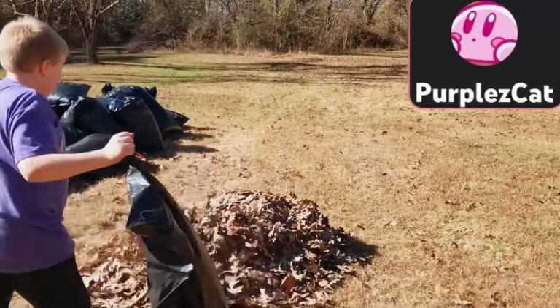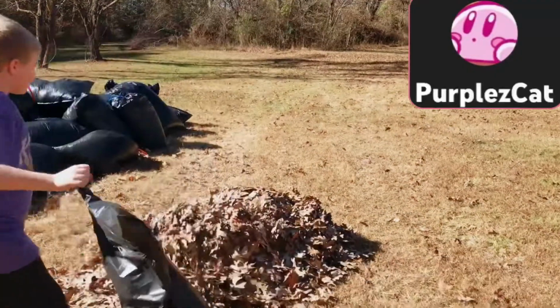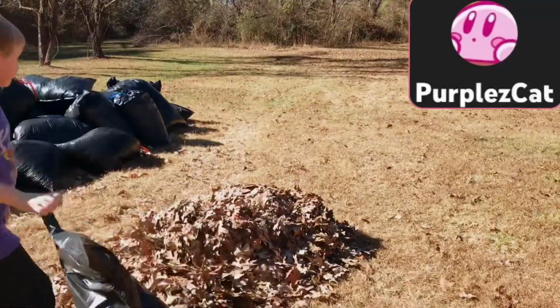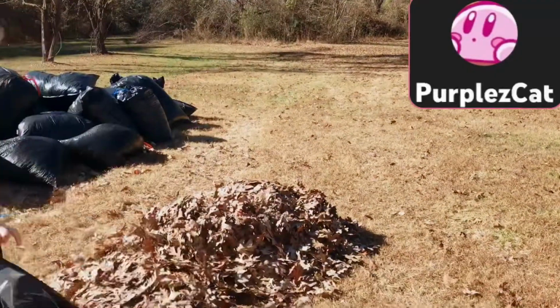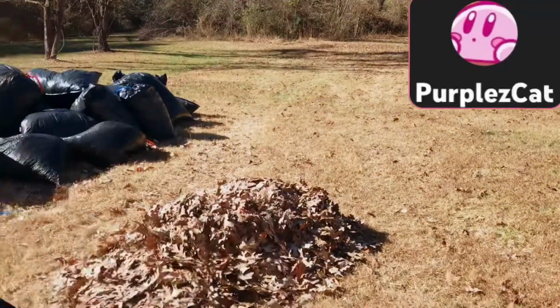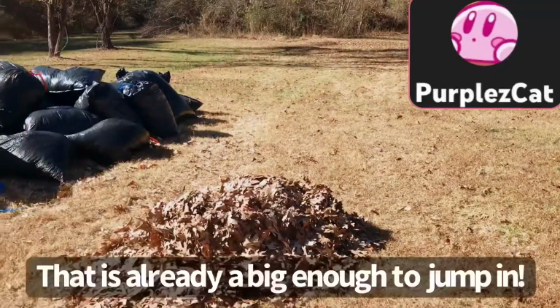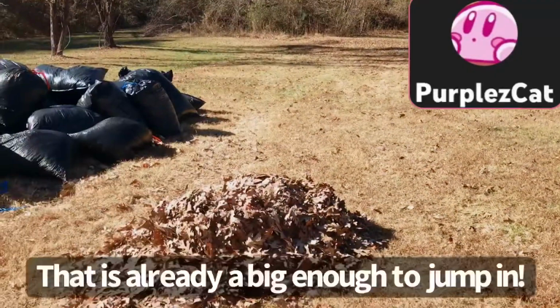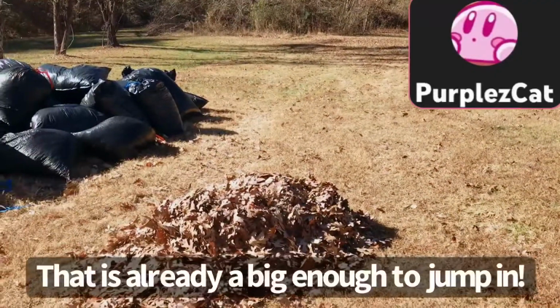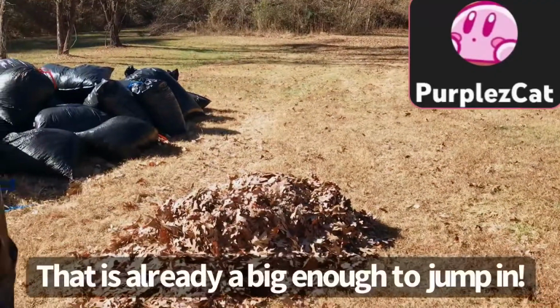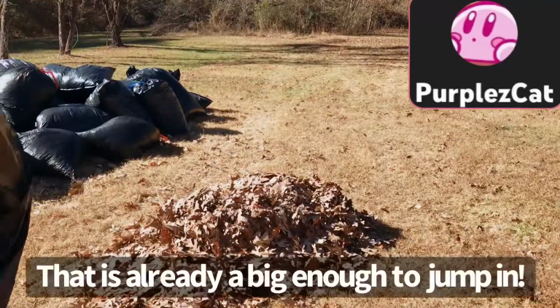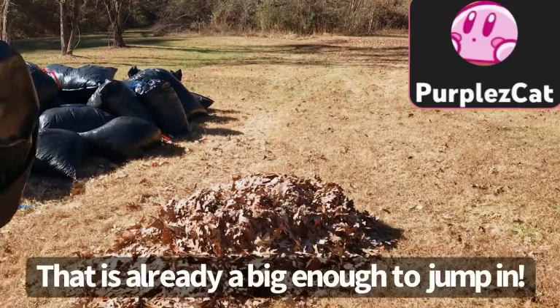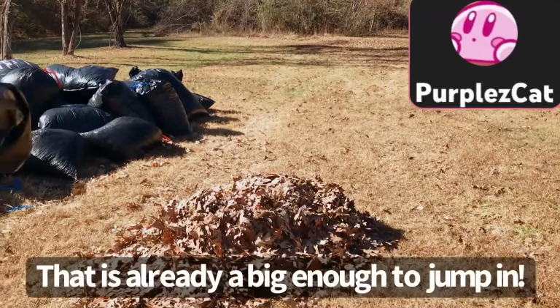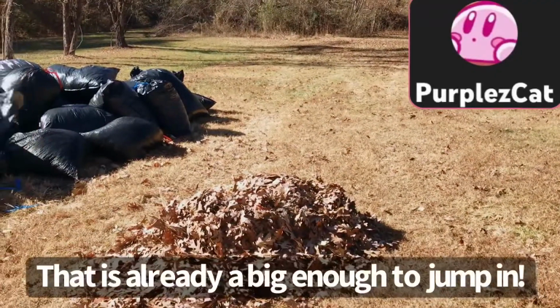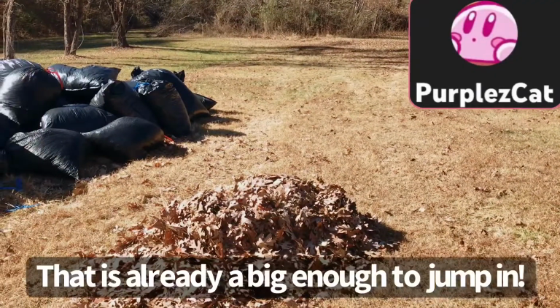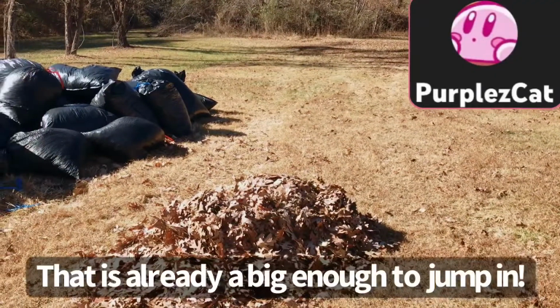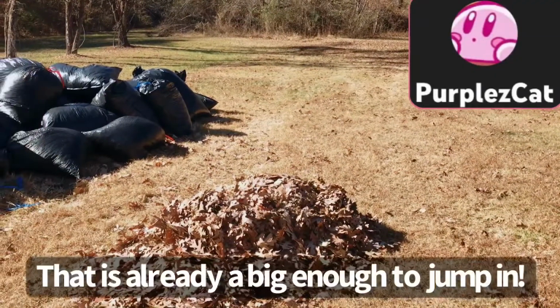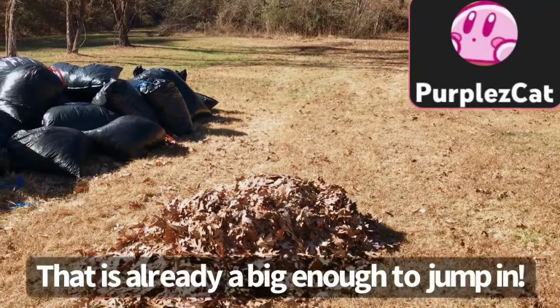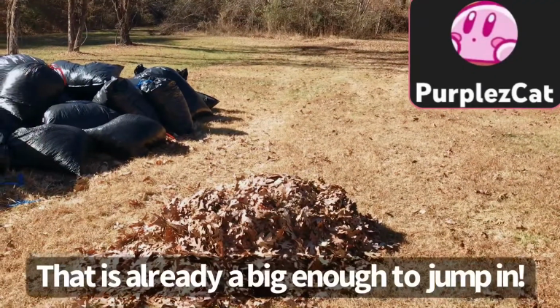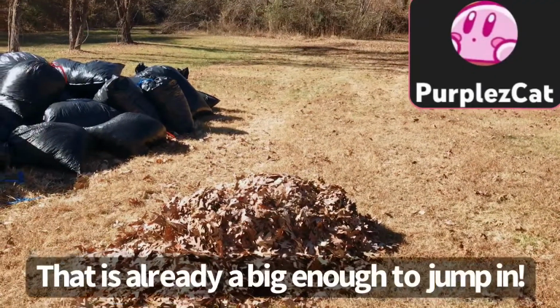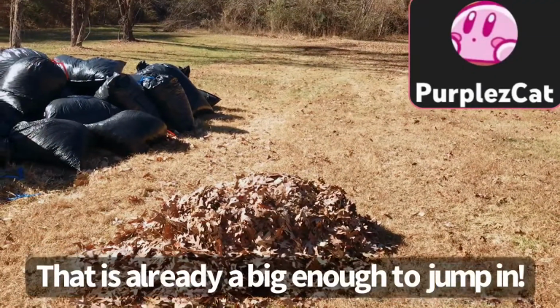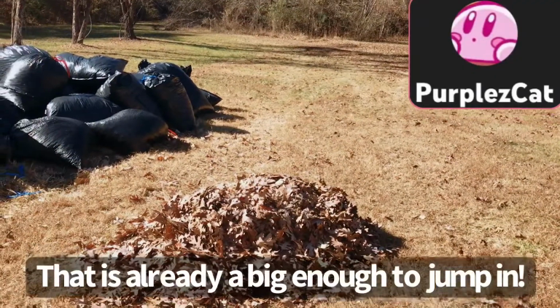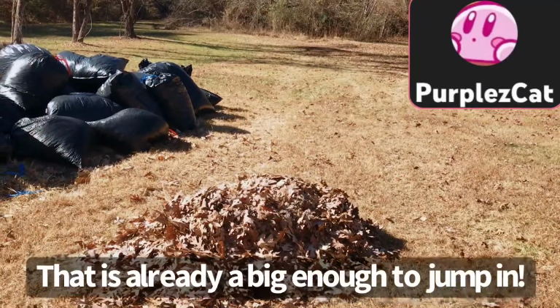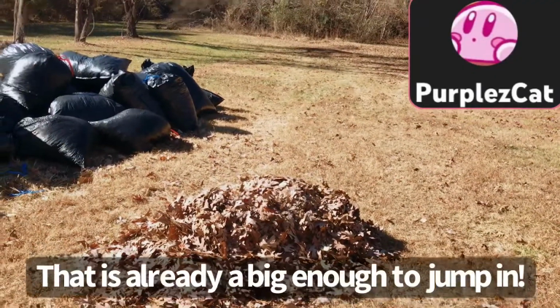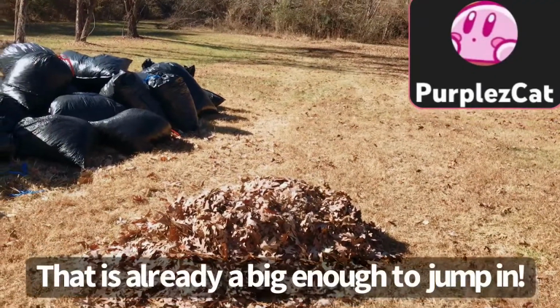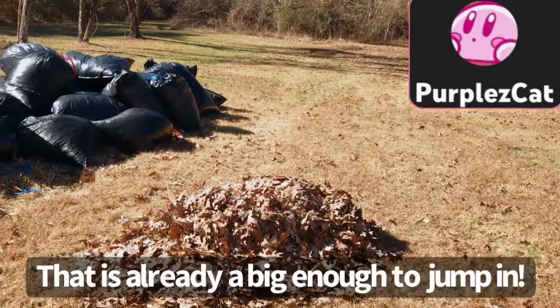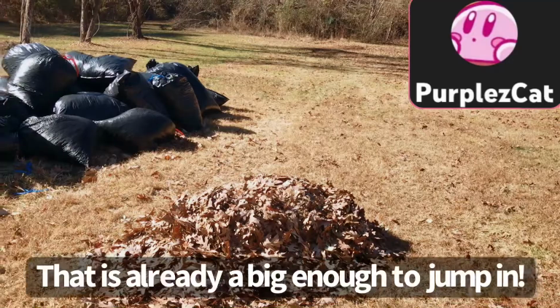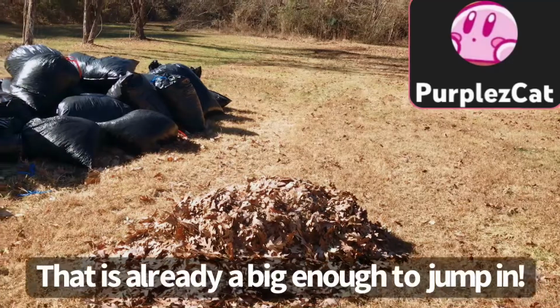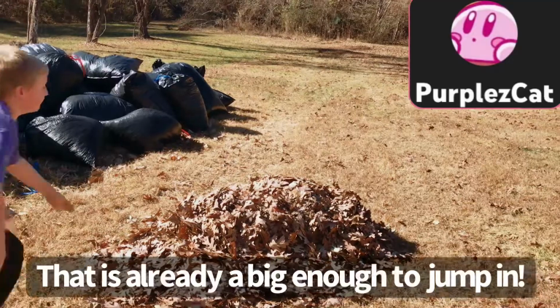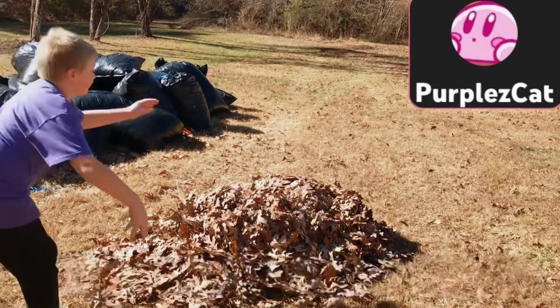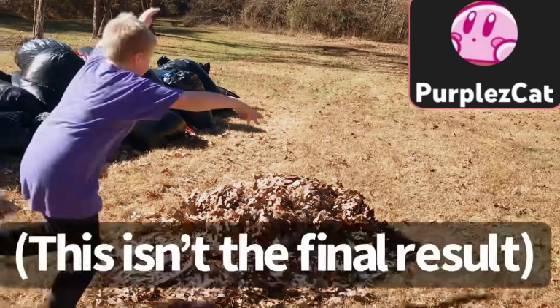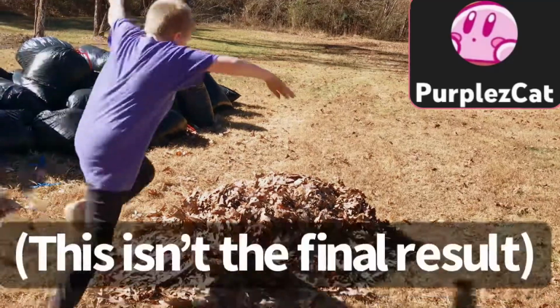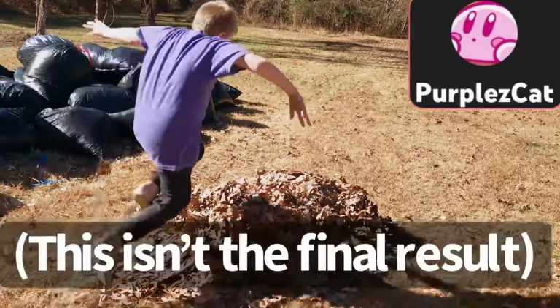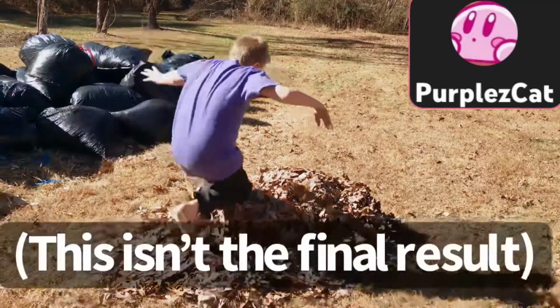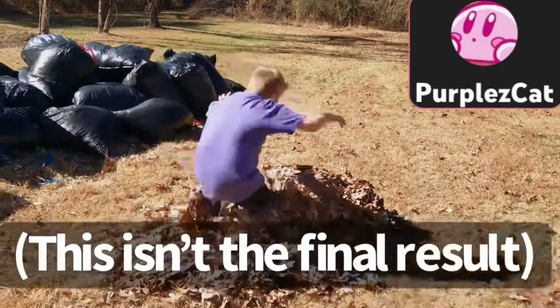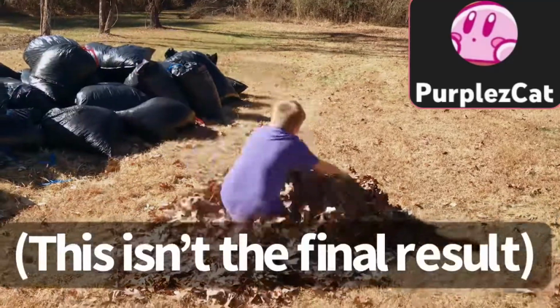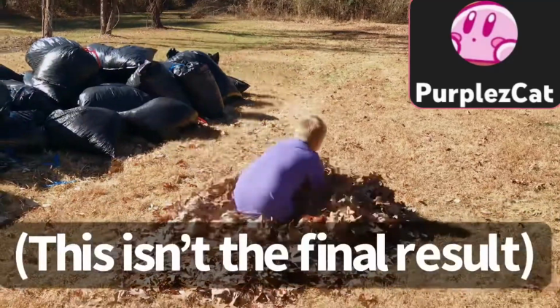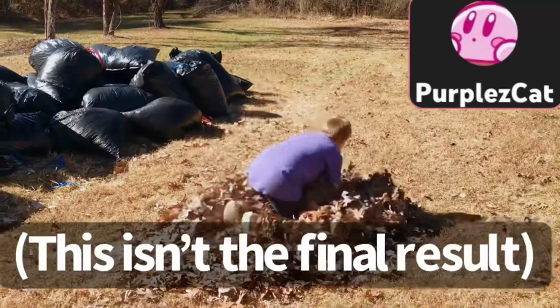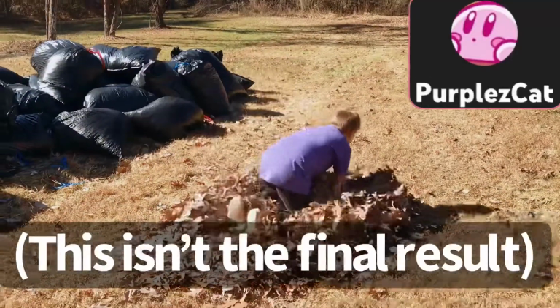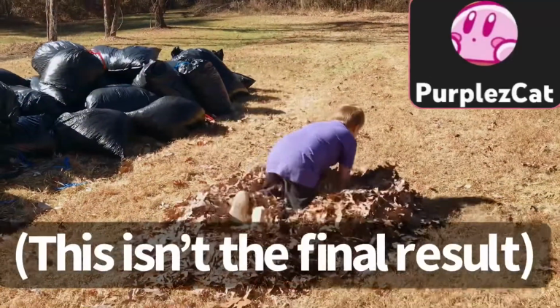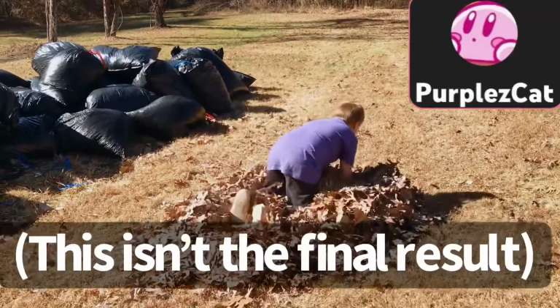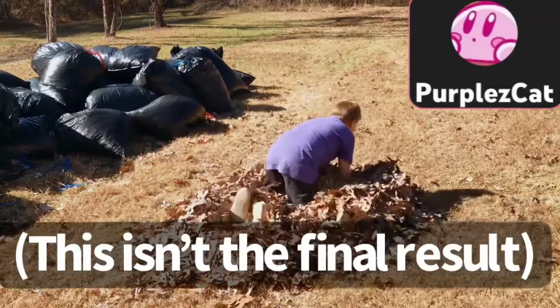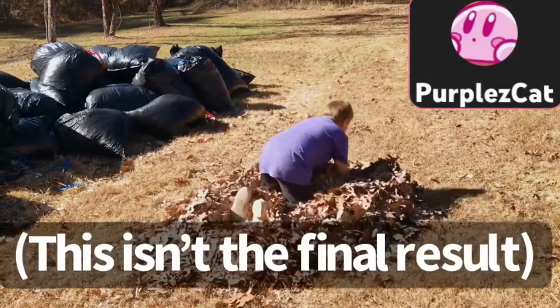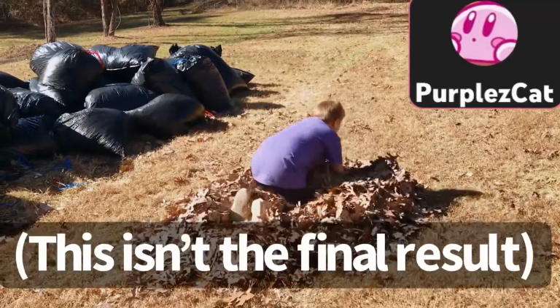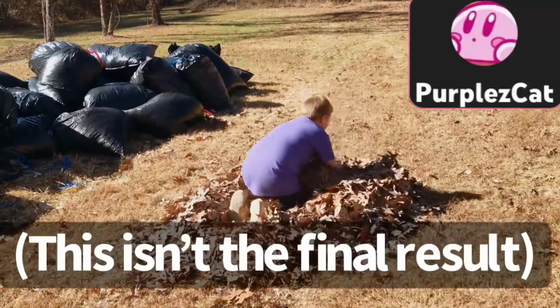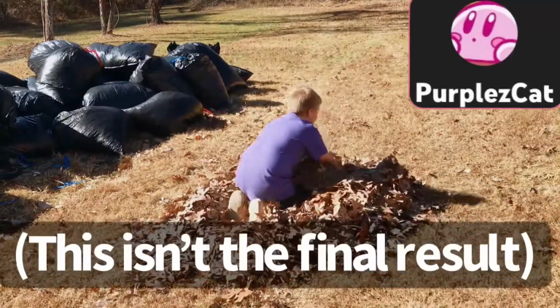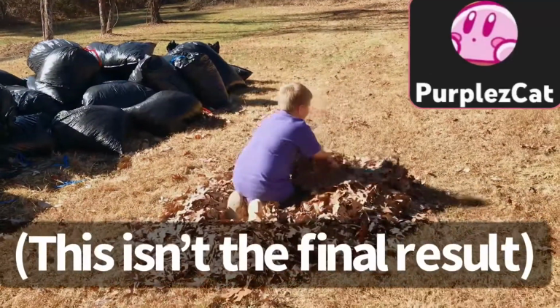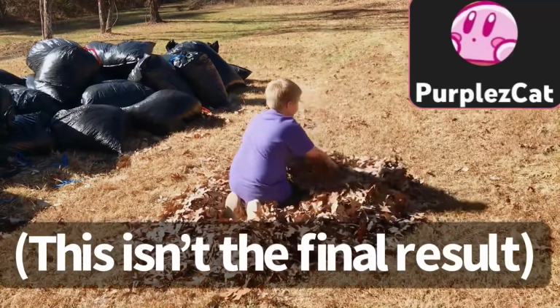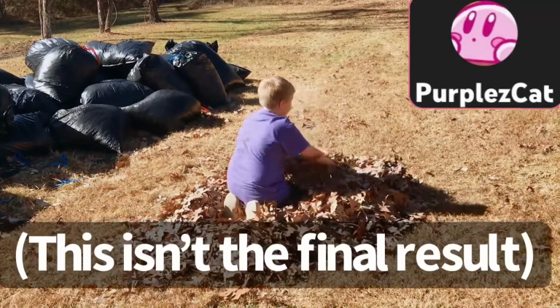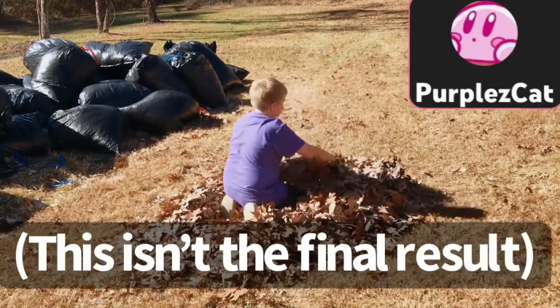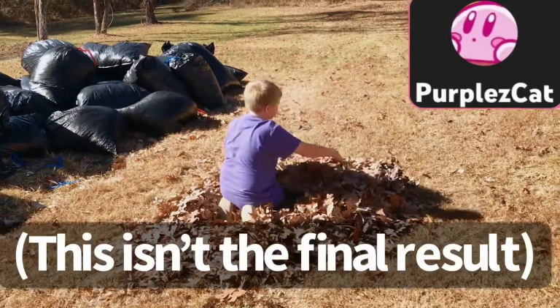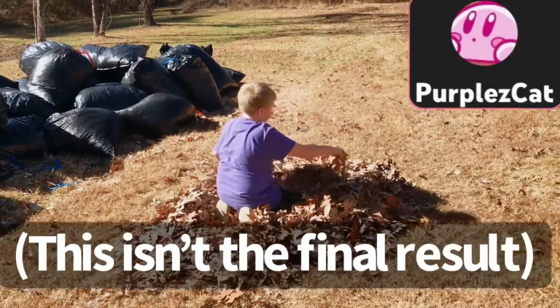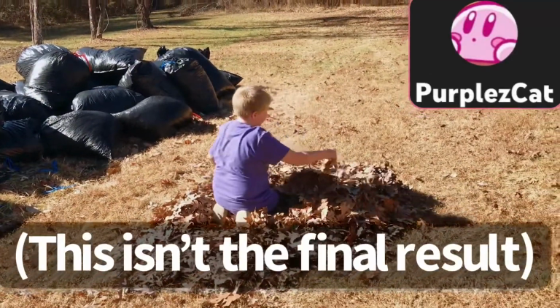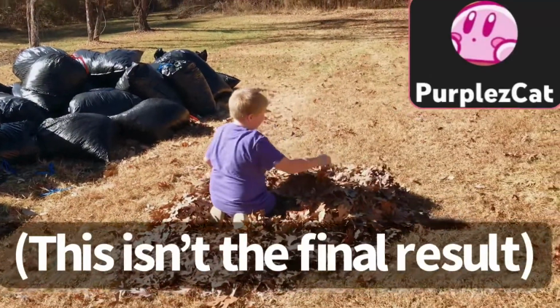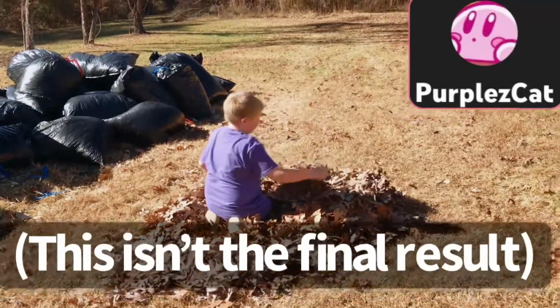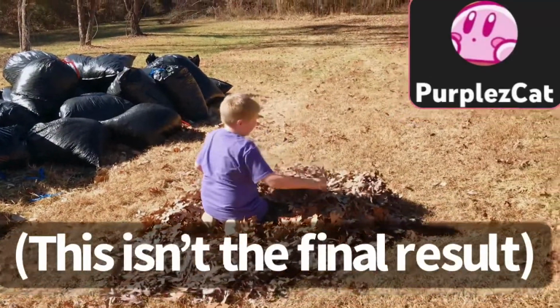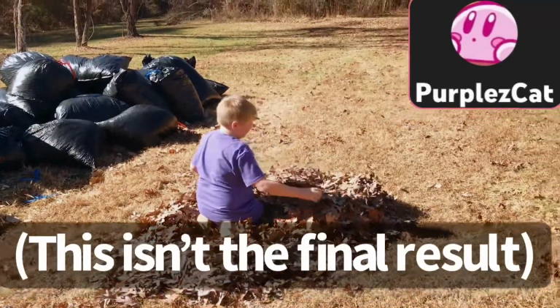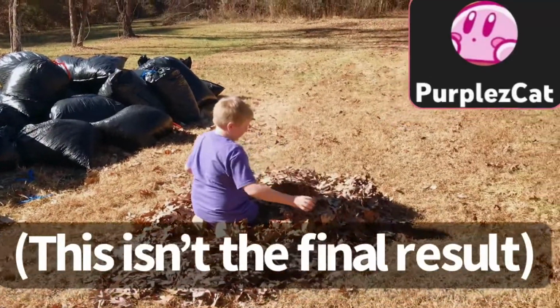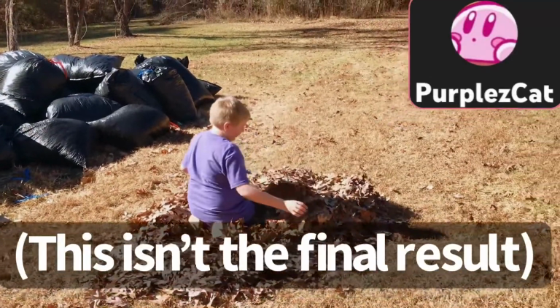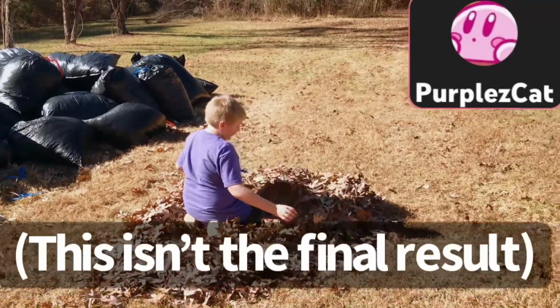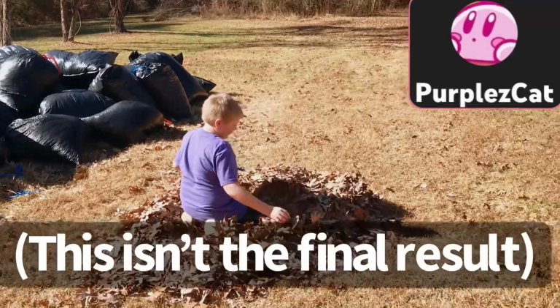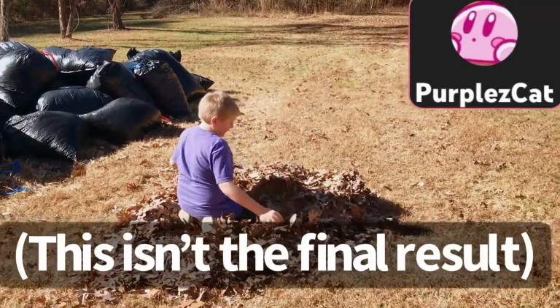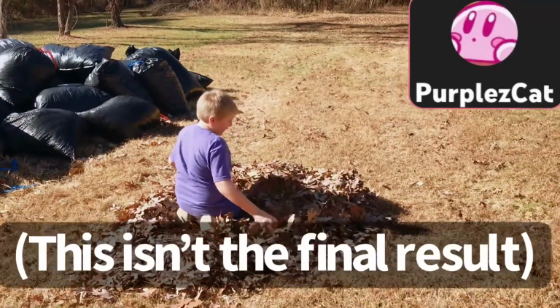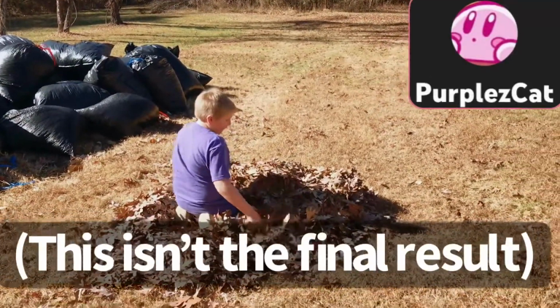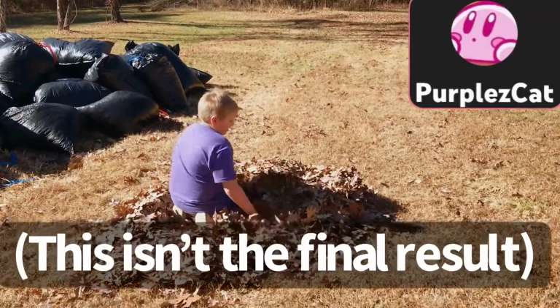That is already good enough to be a whole entire leaf pile to jump in, despite my first entire video that I think it's now doing.